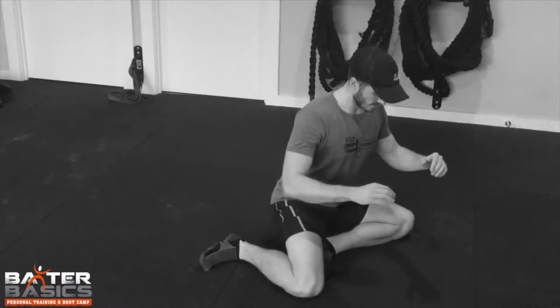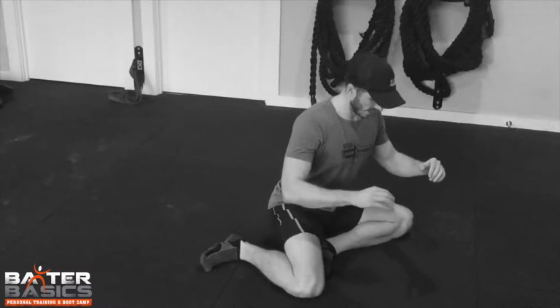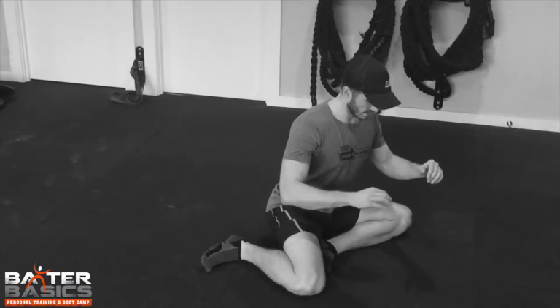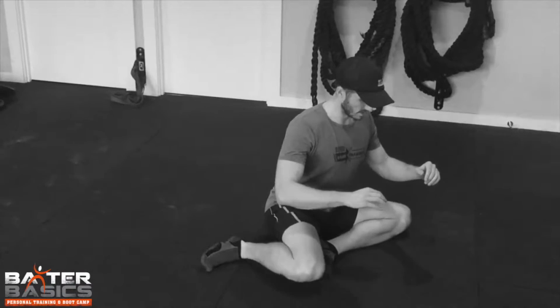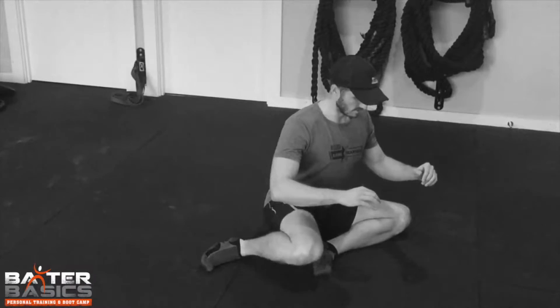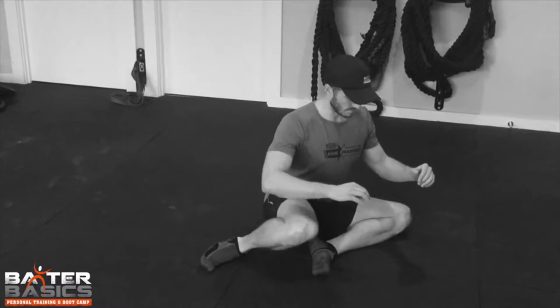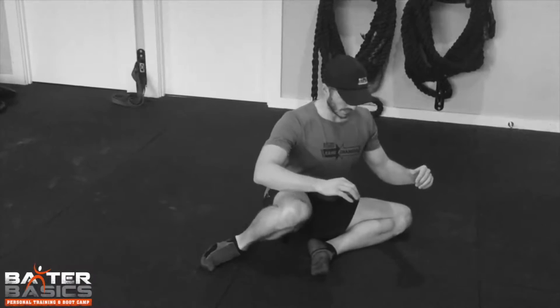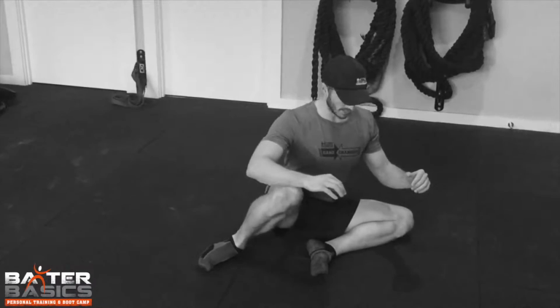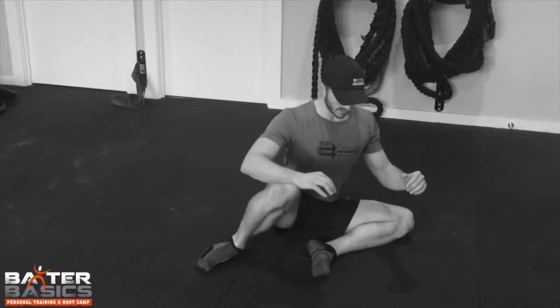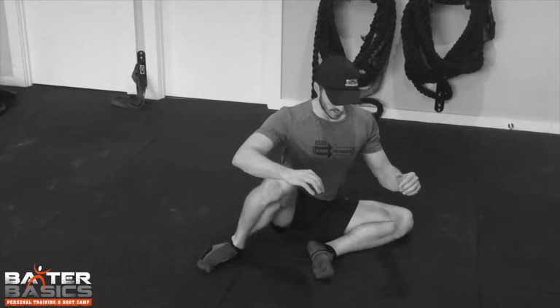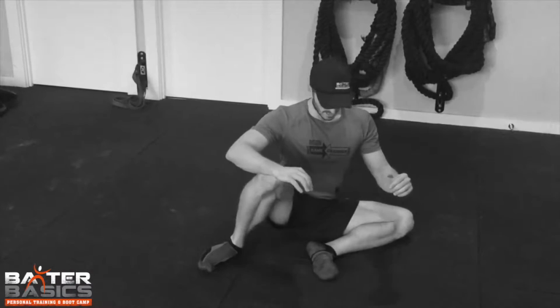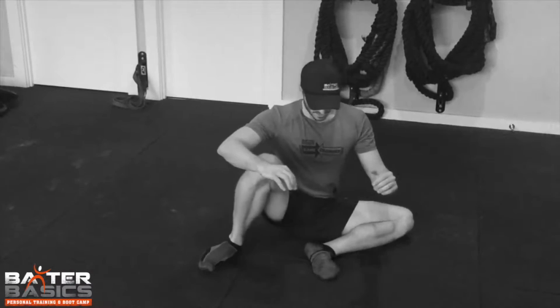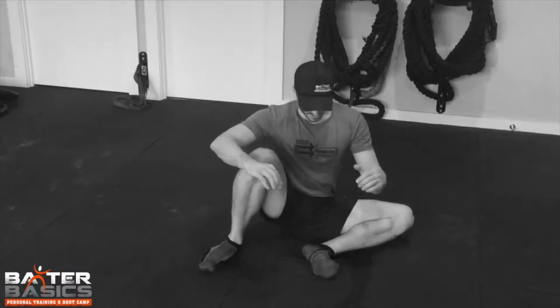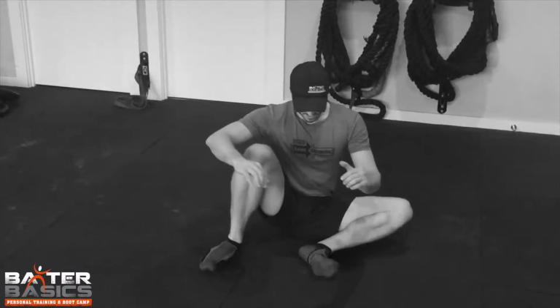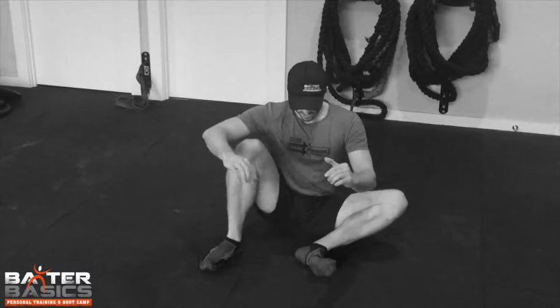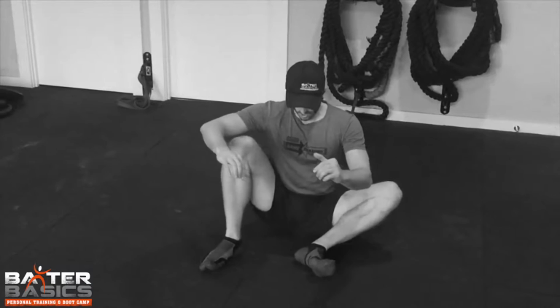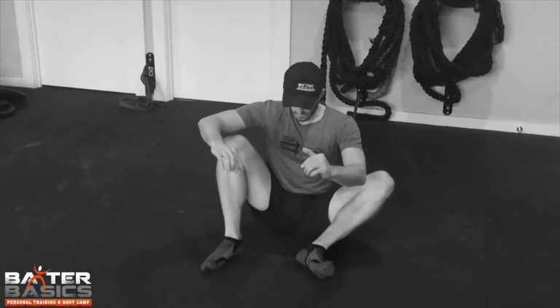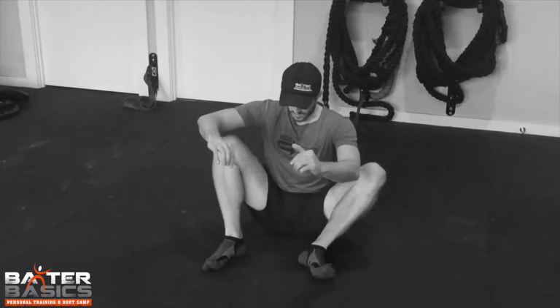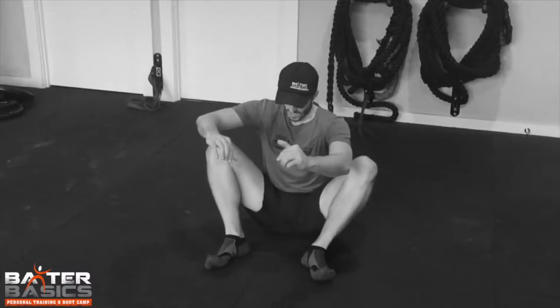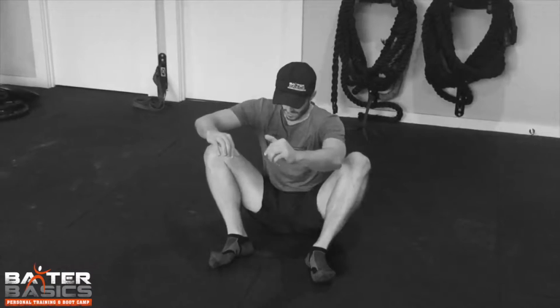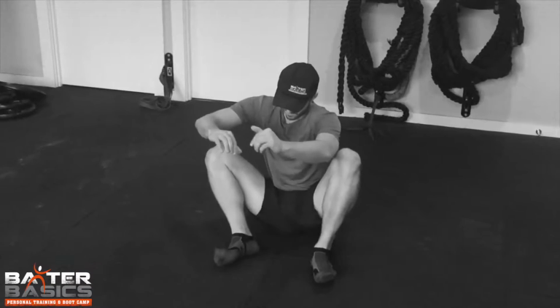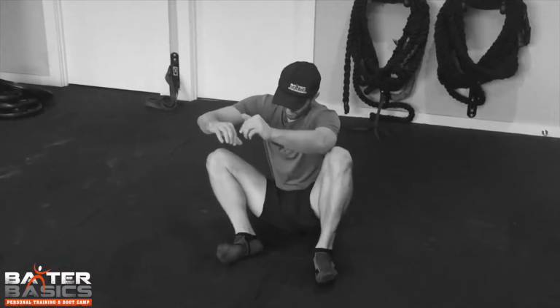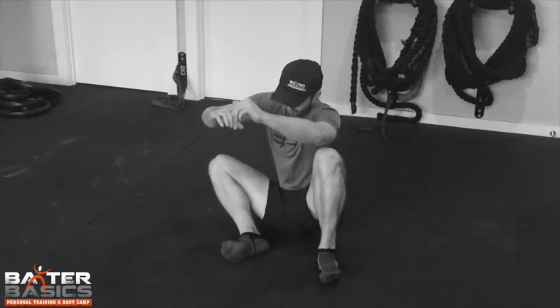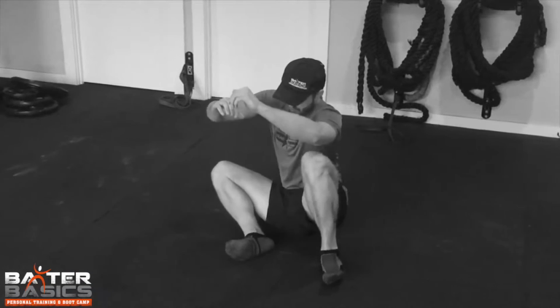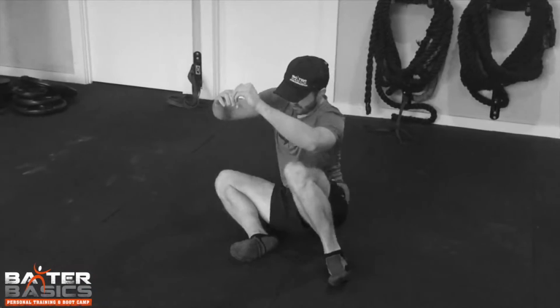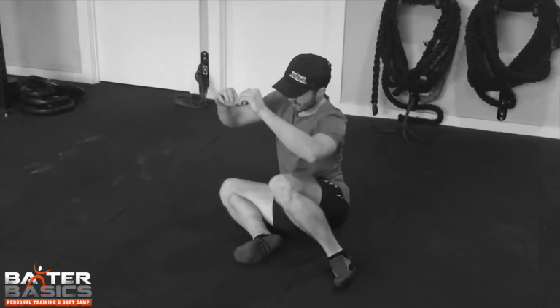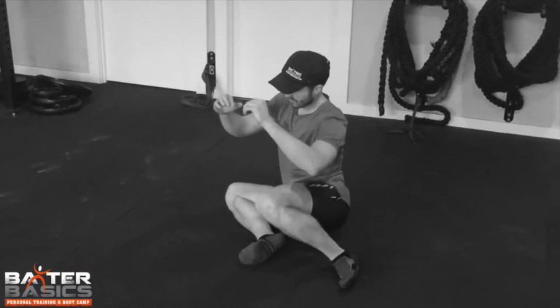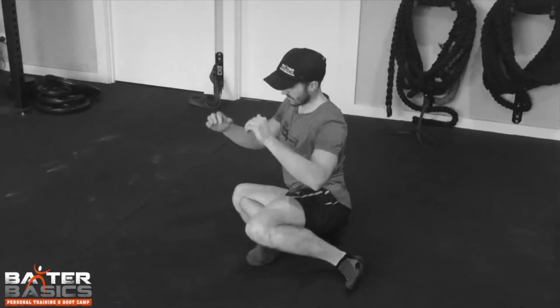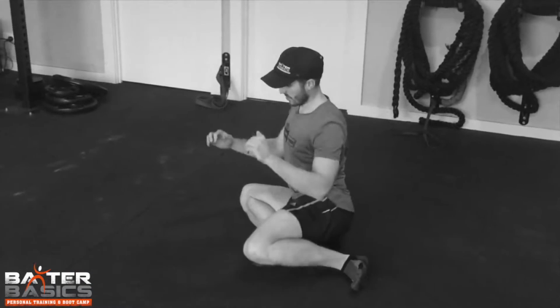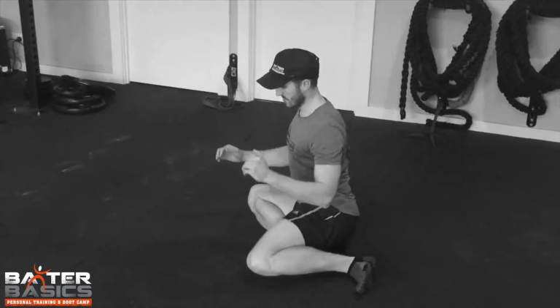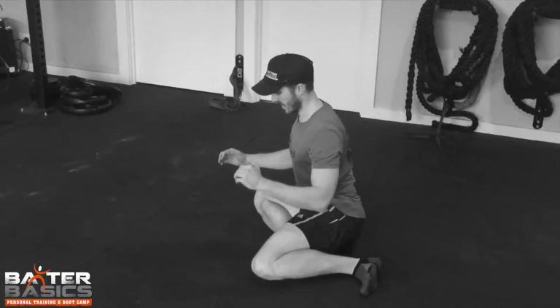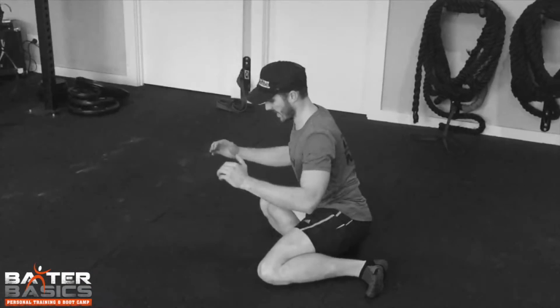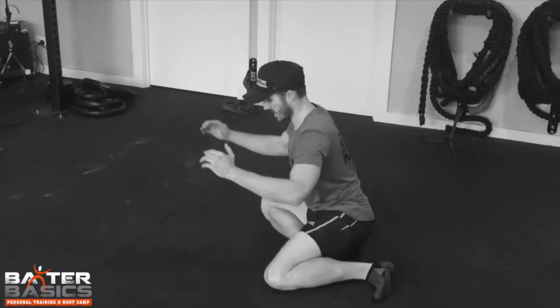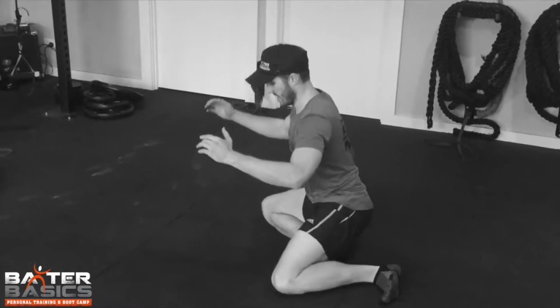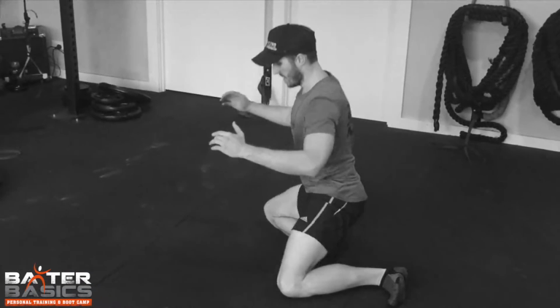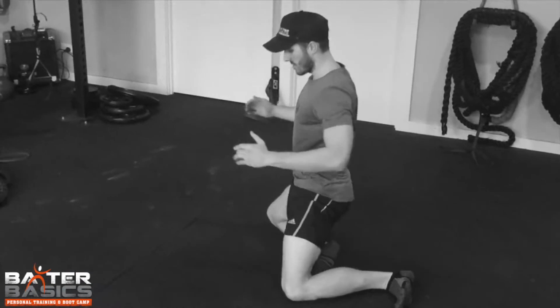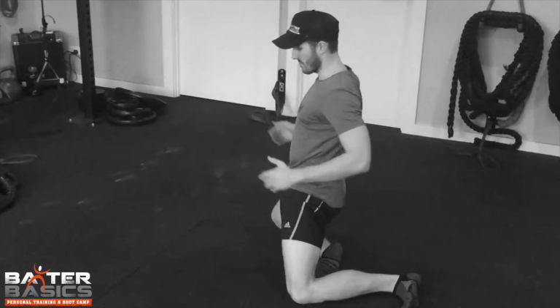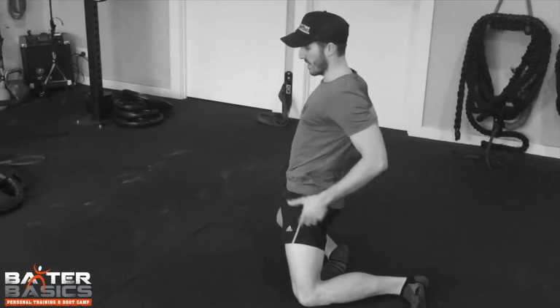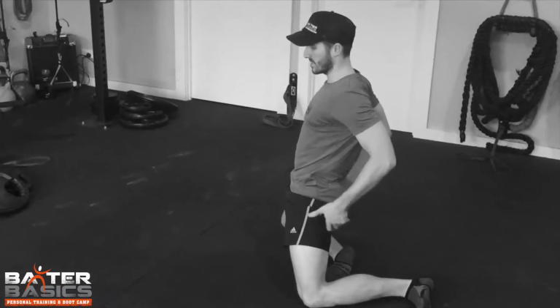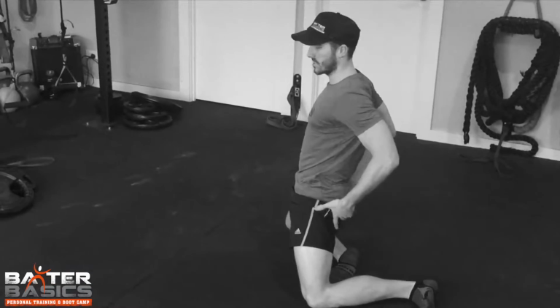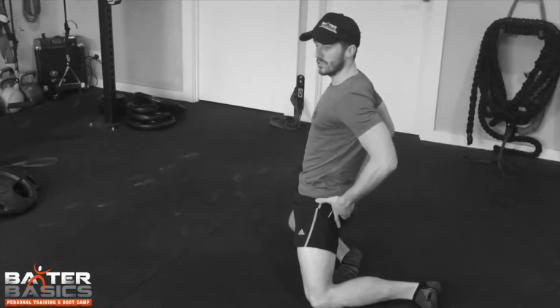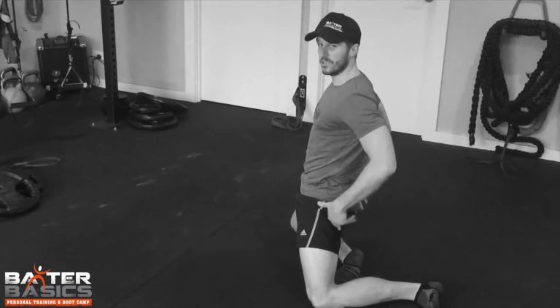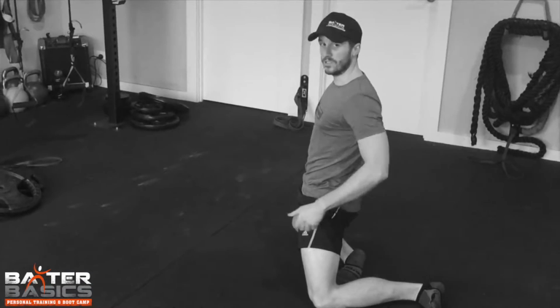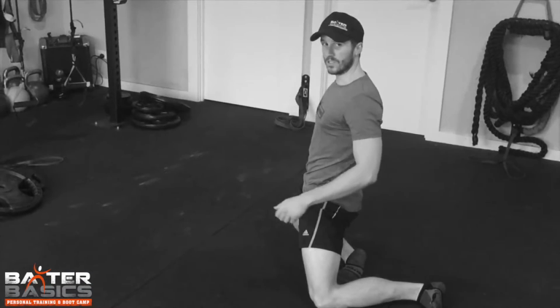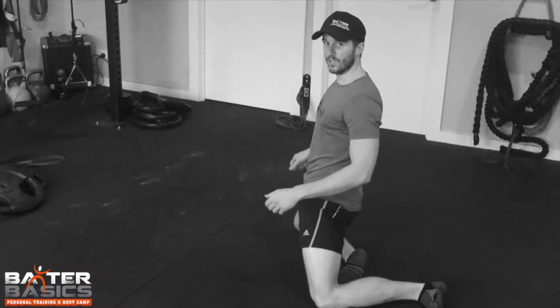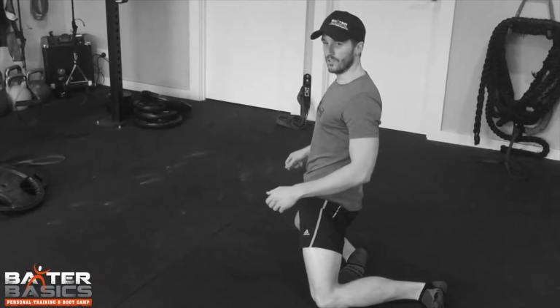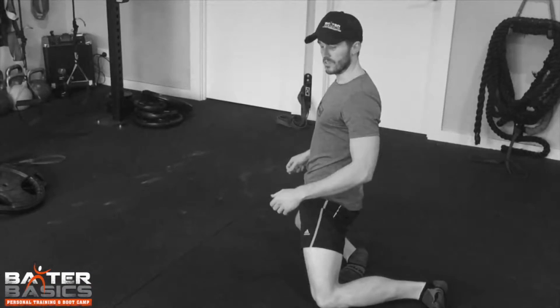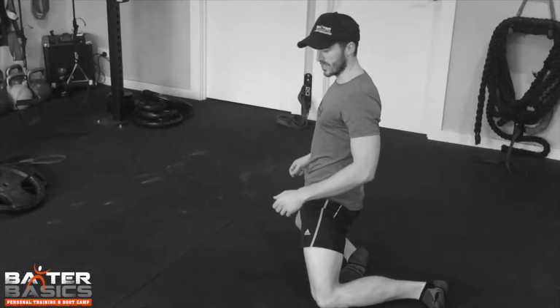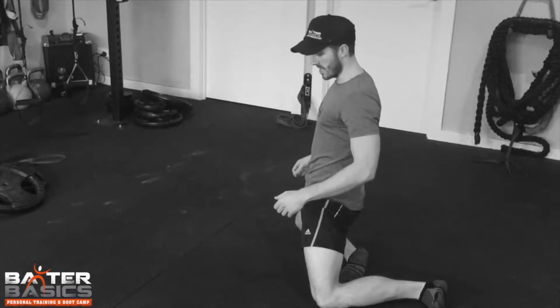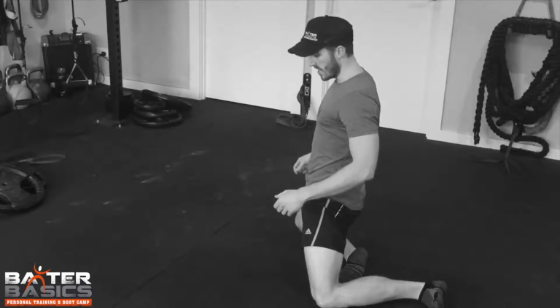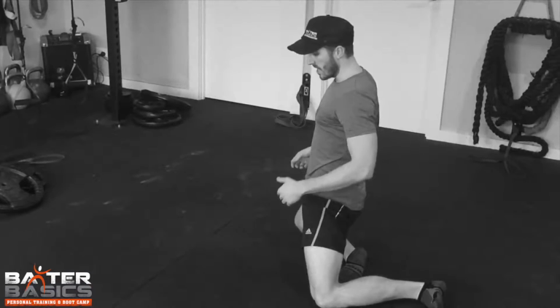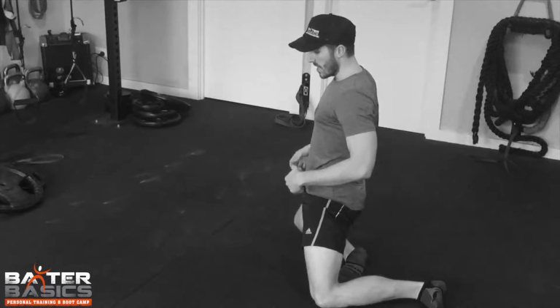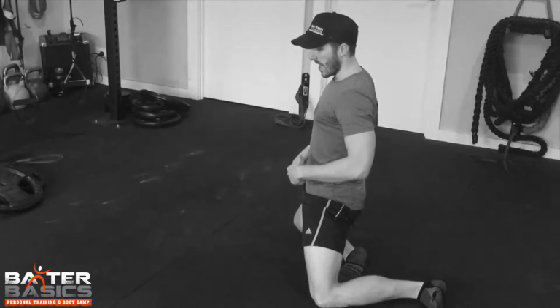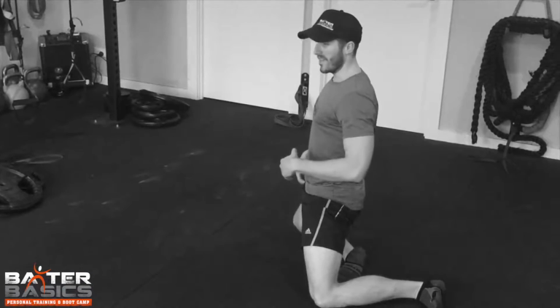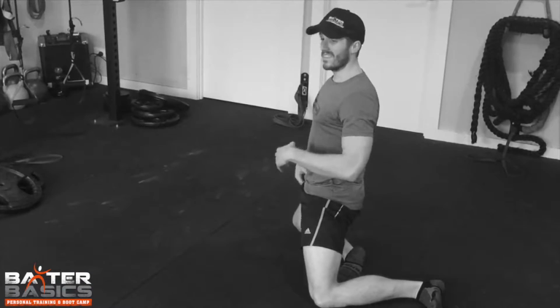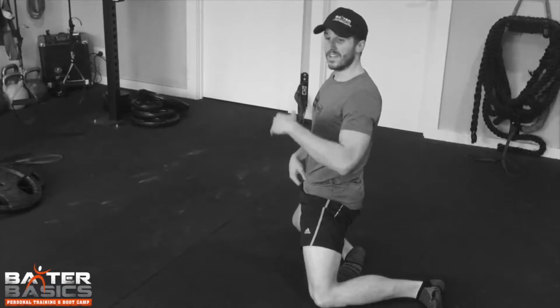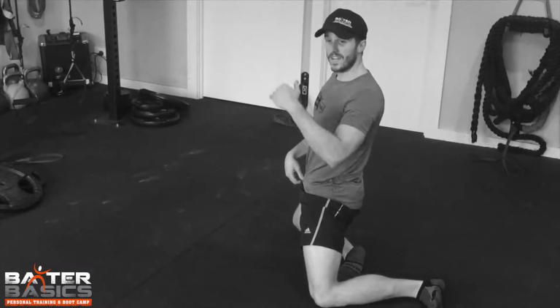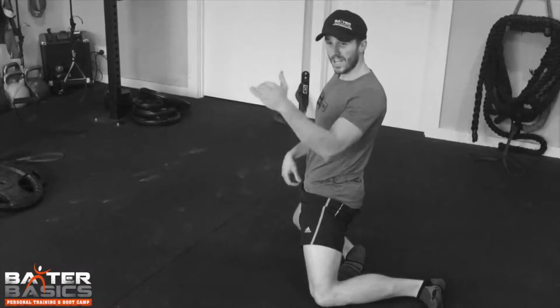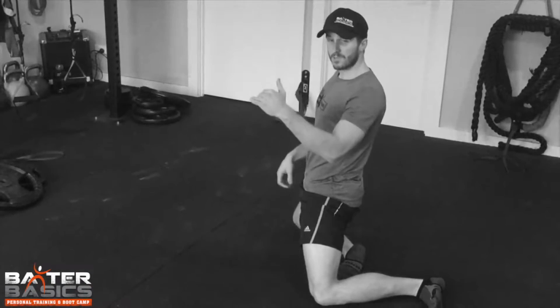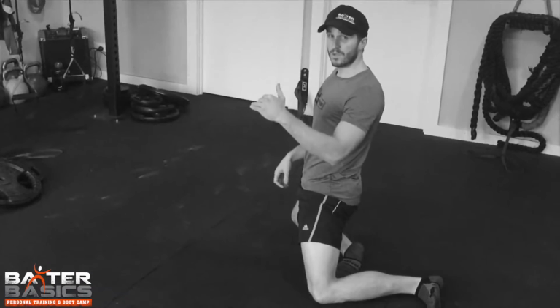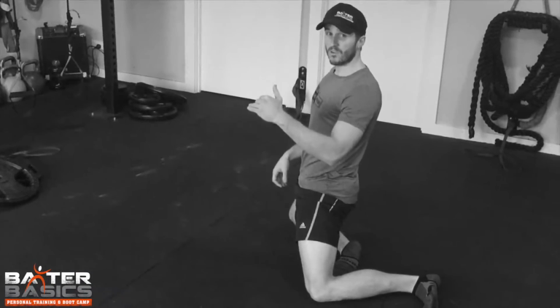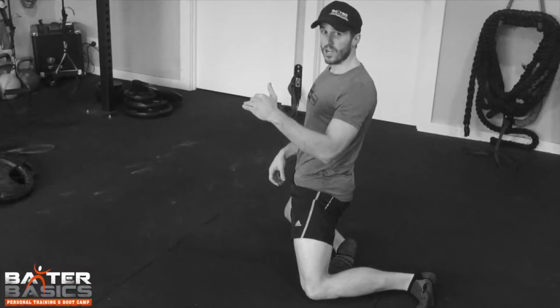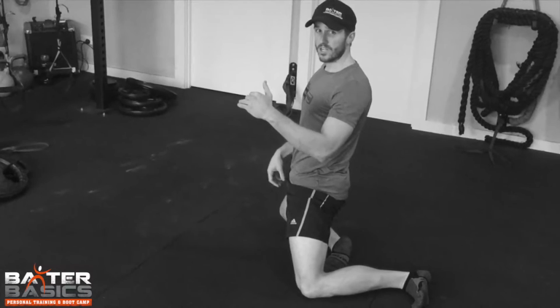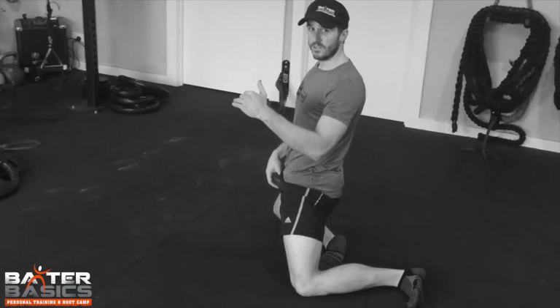So again just to repeat: open up, rotate, thrust using the glutes.